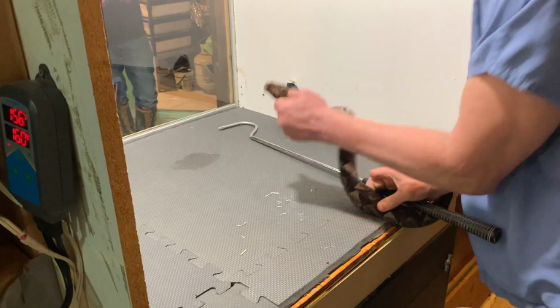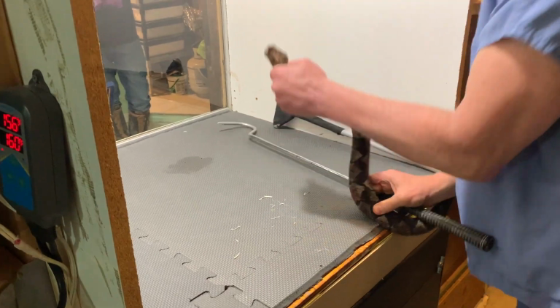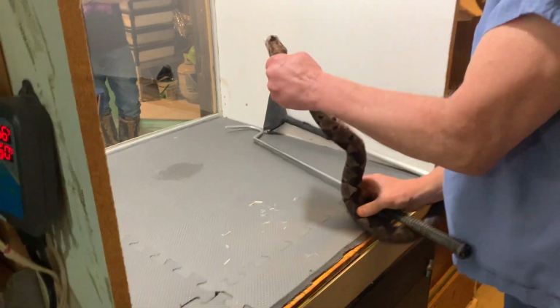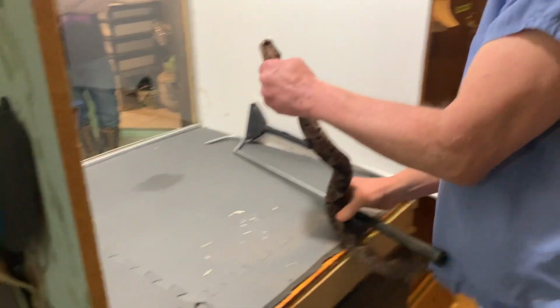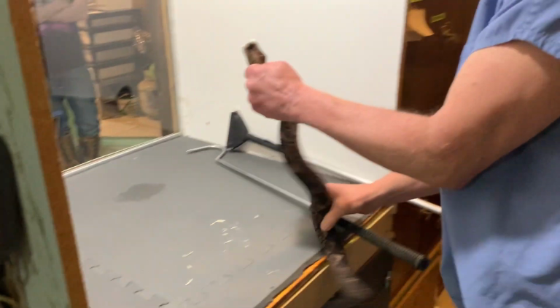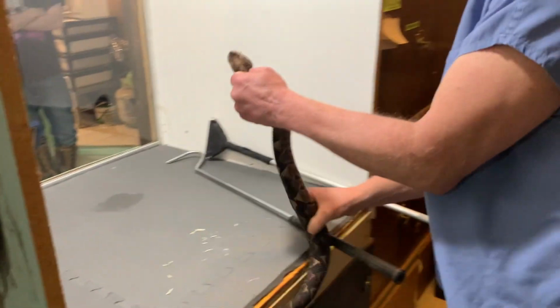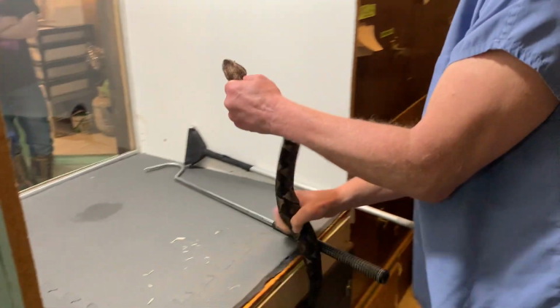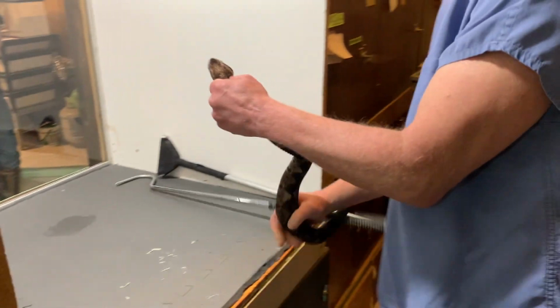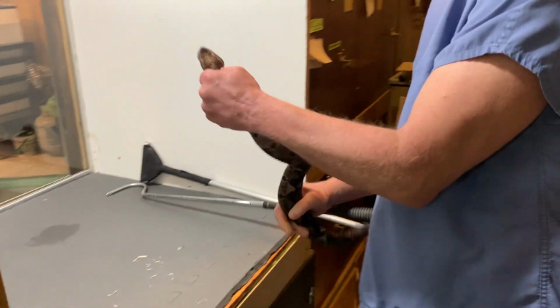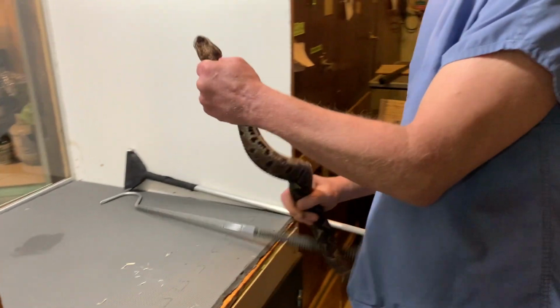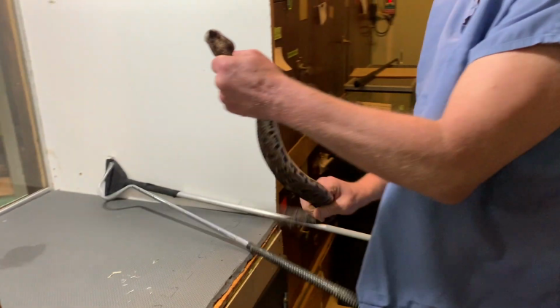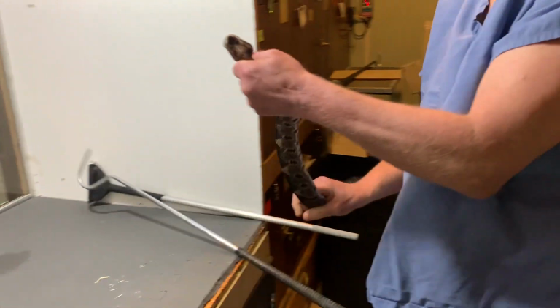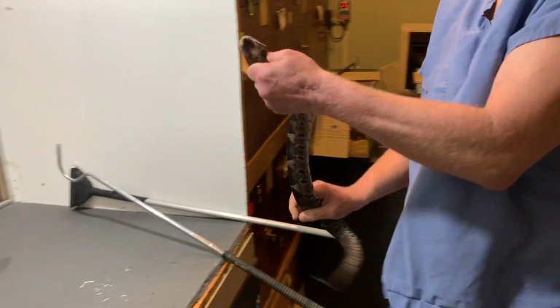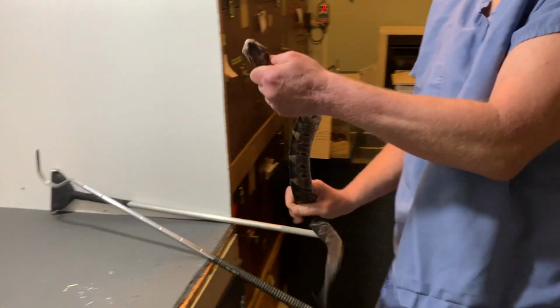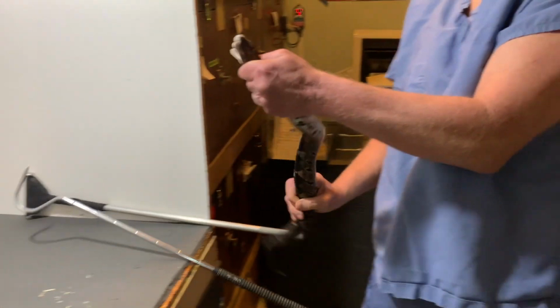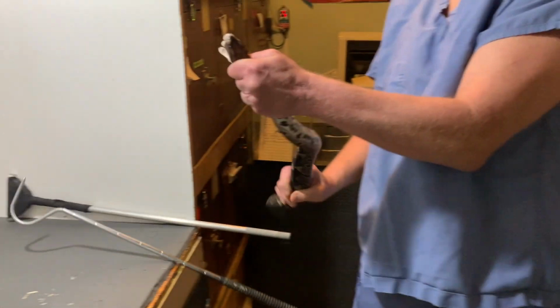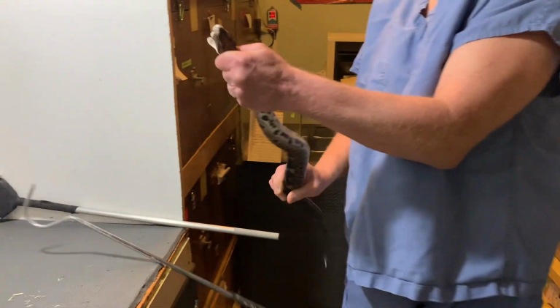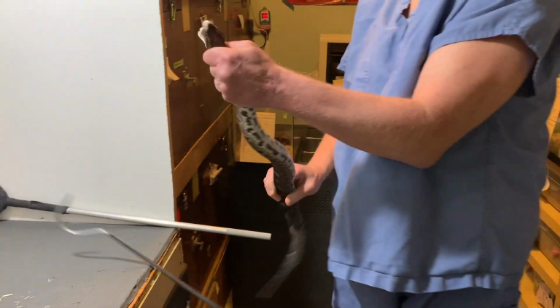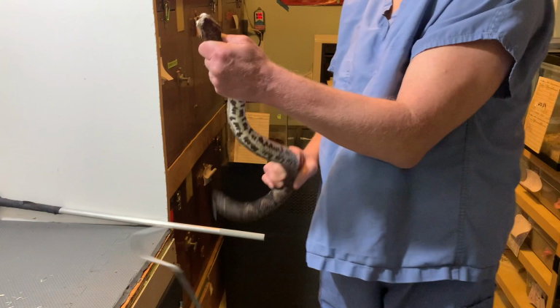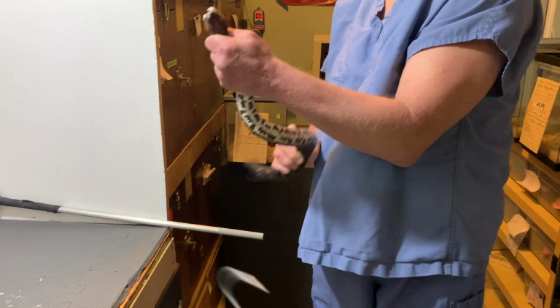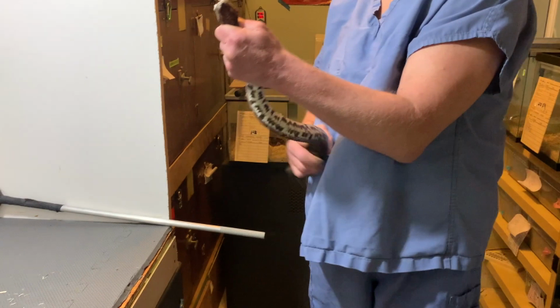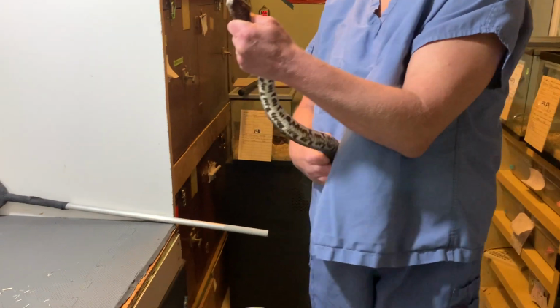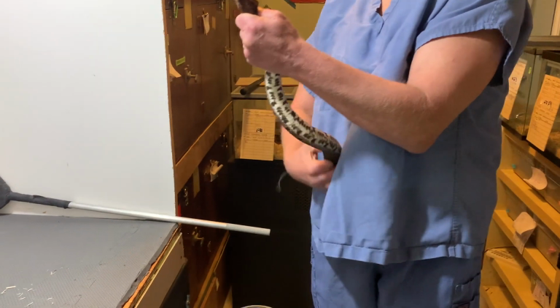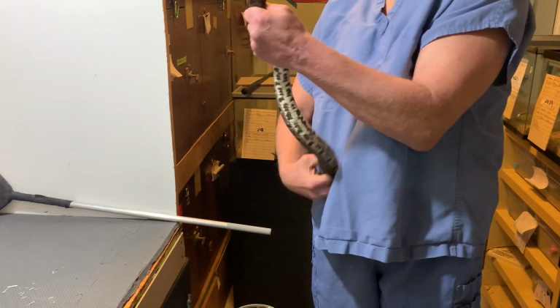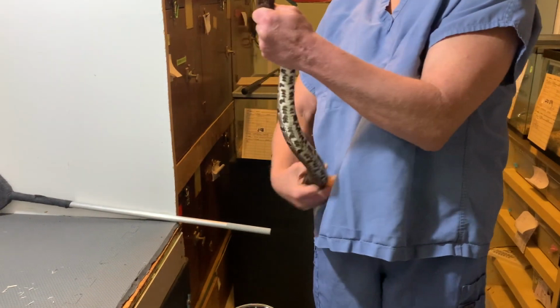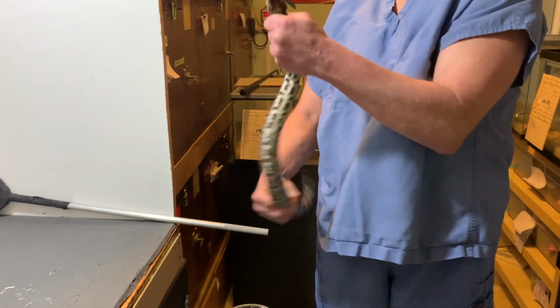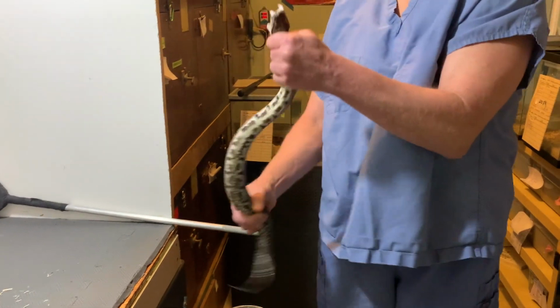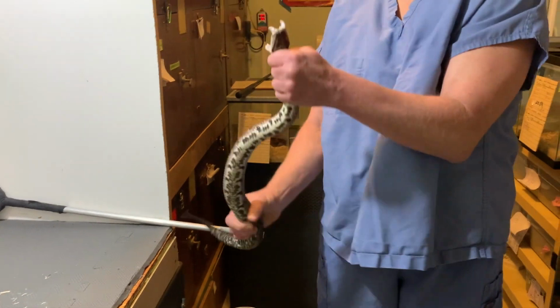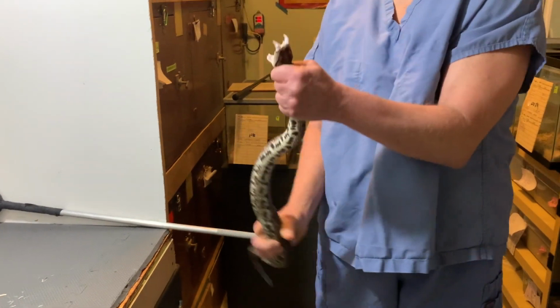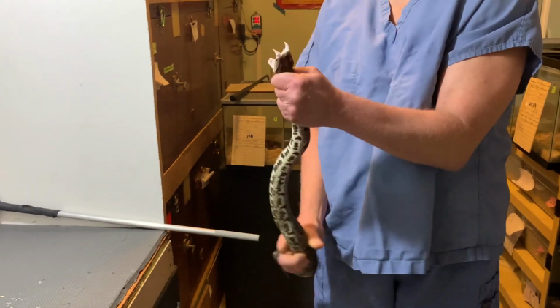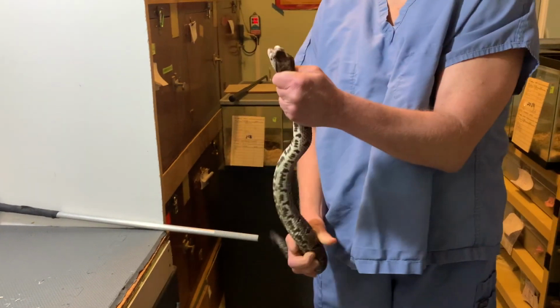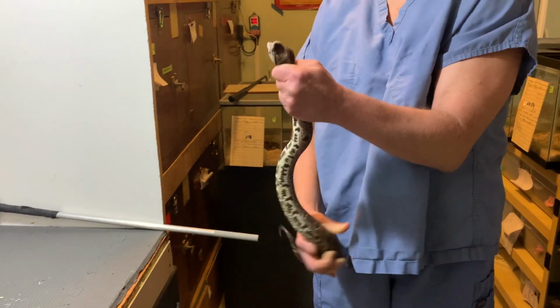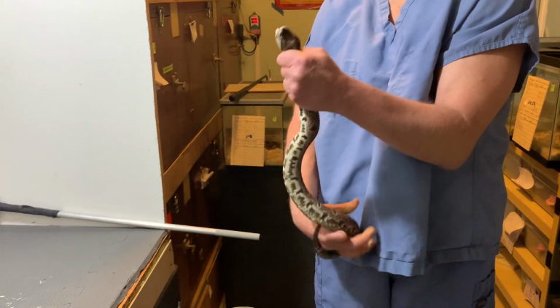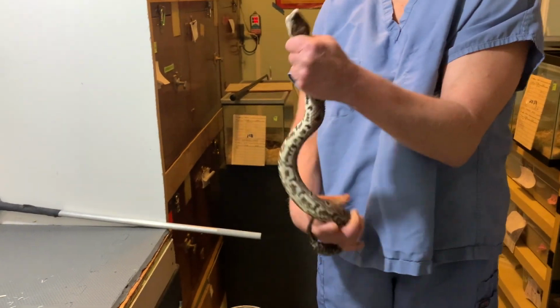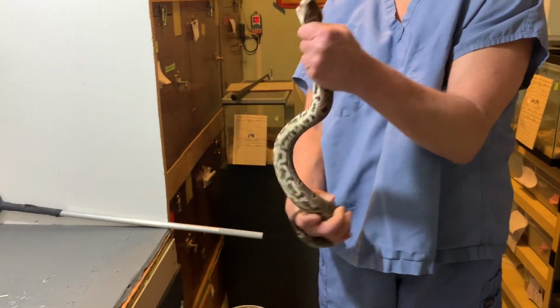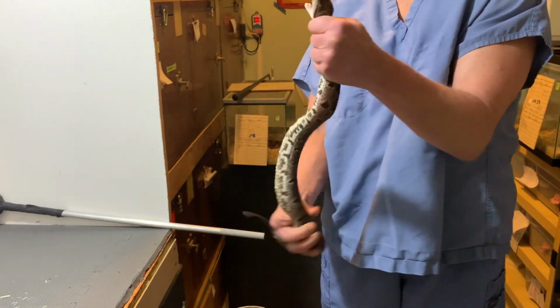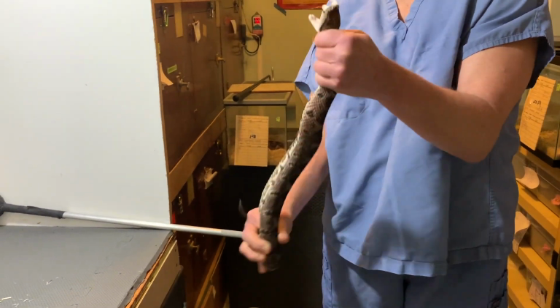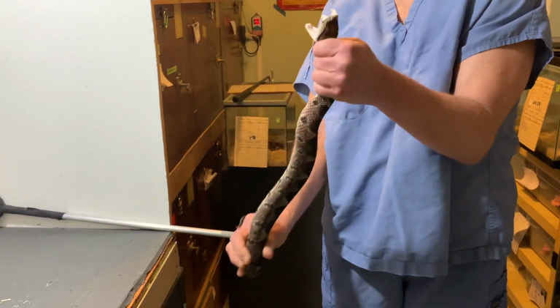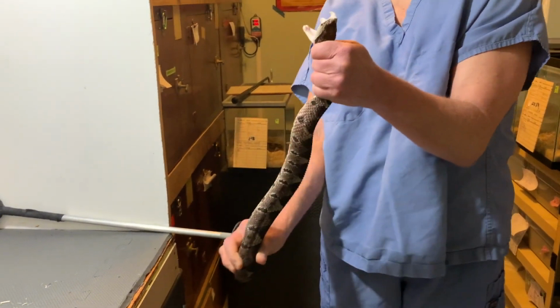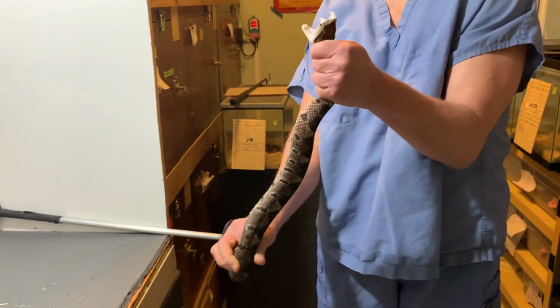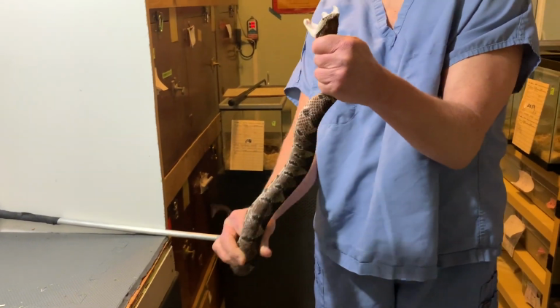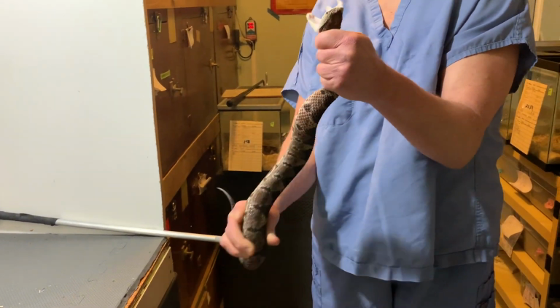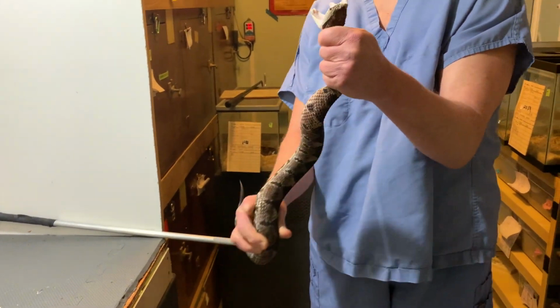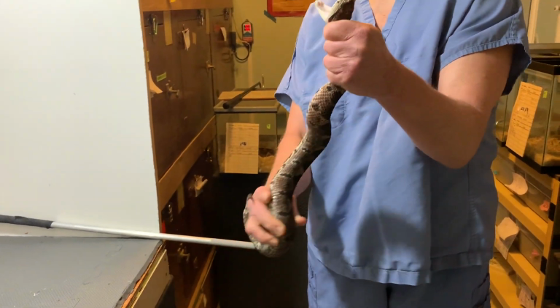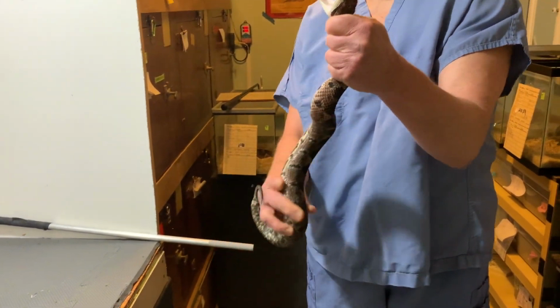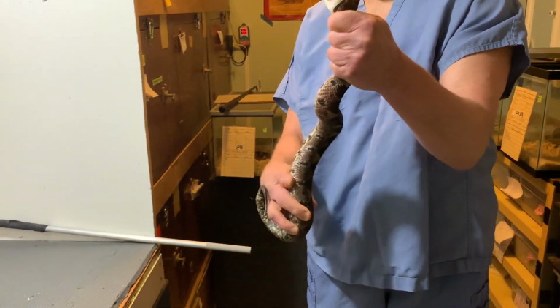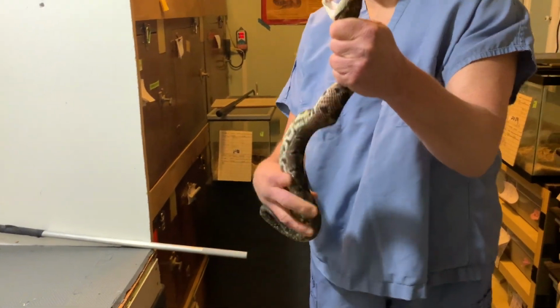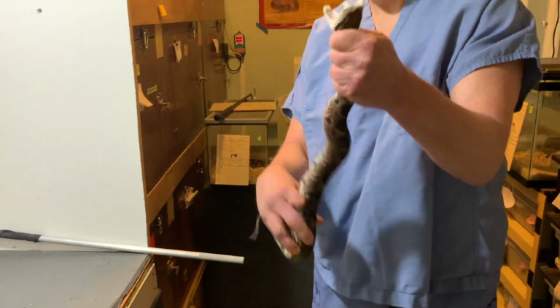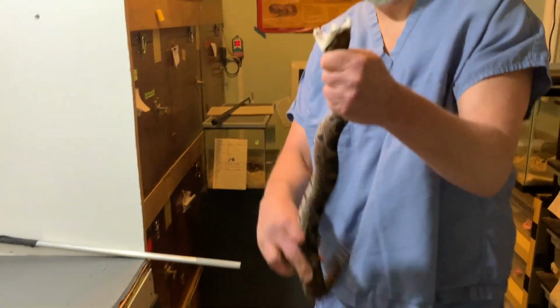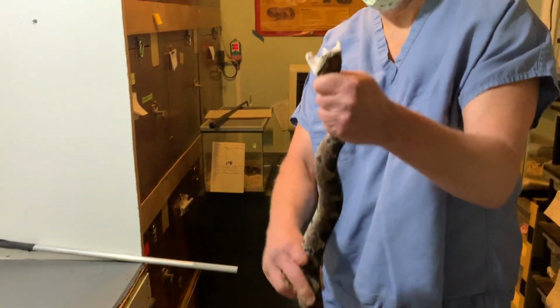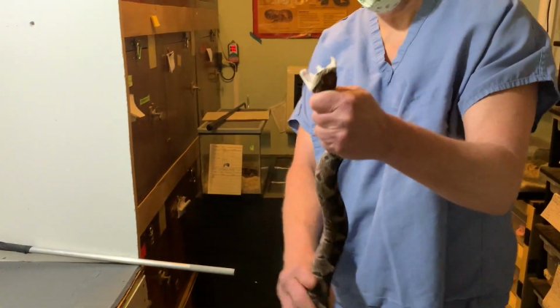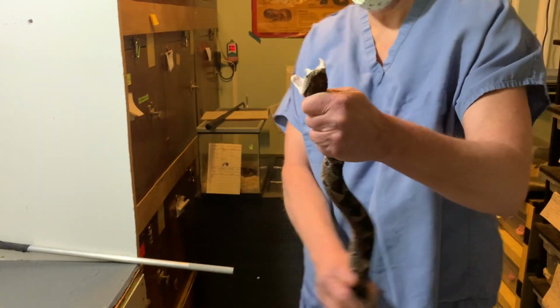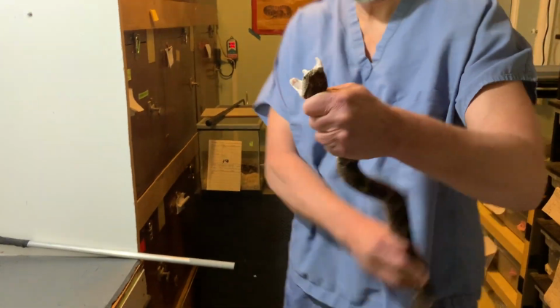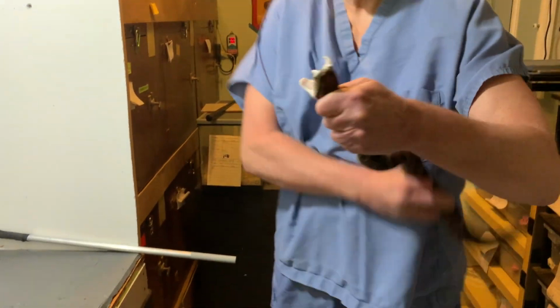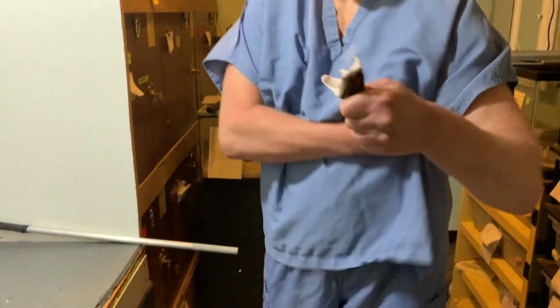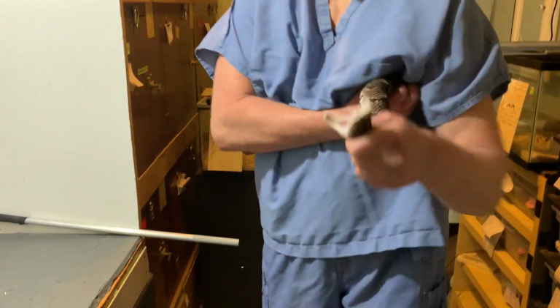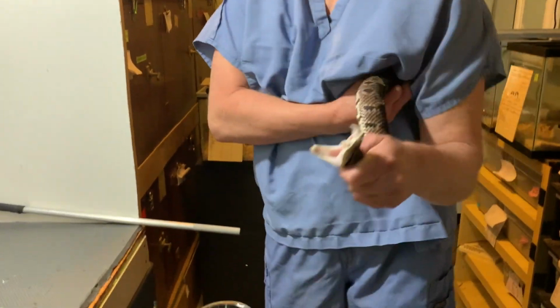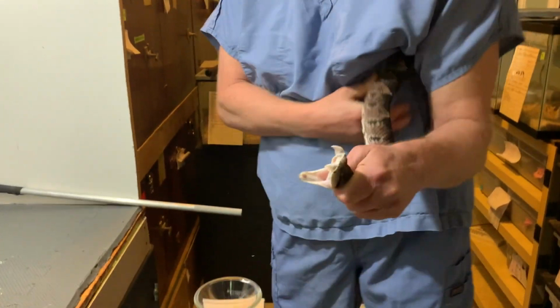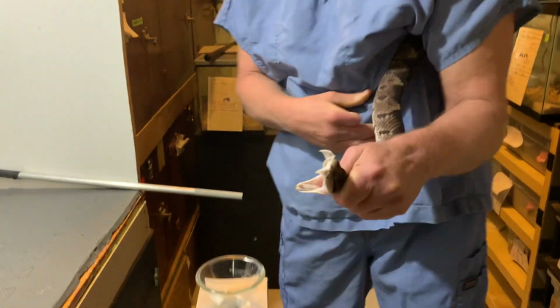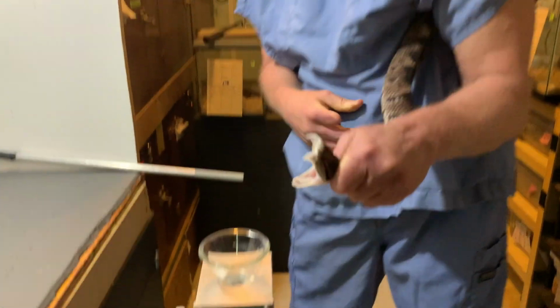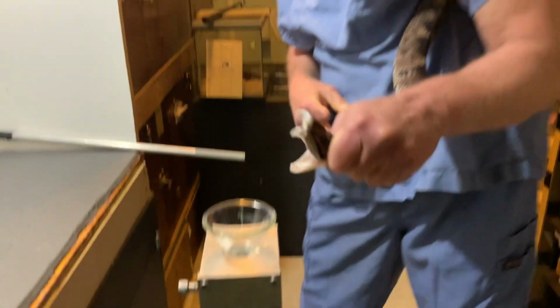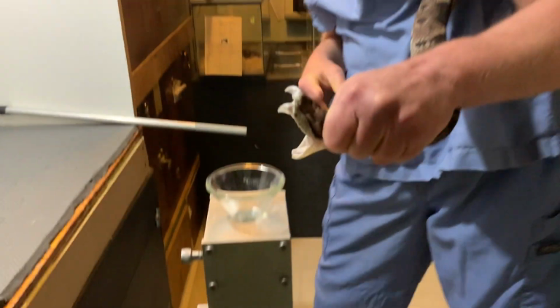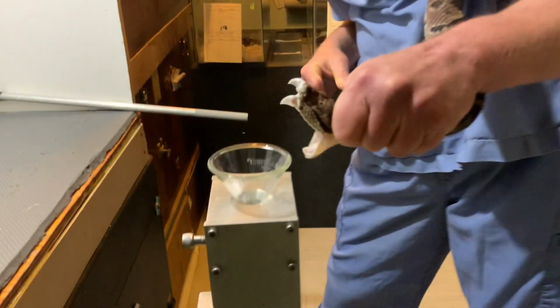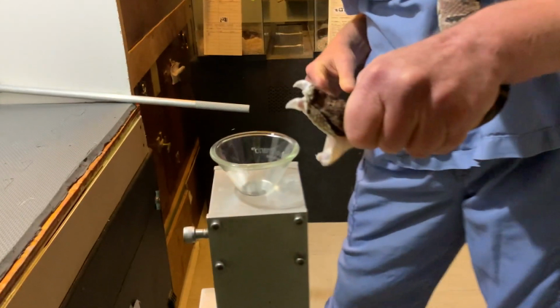So the first few that we're doing are smaller males. They were born in 2019.